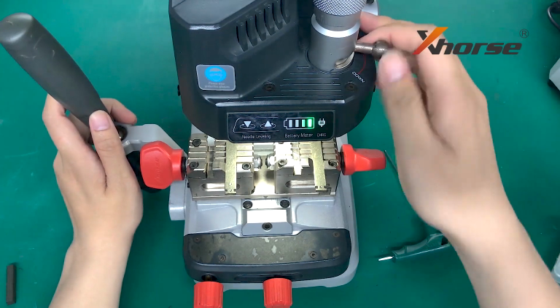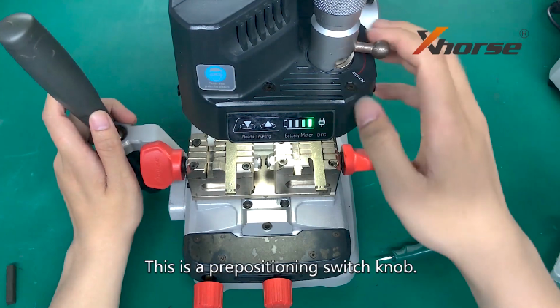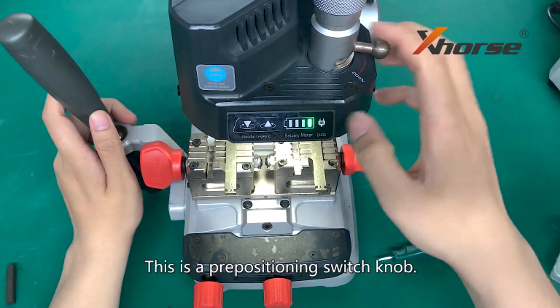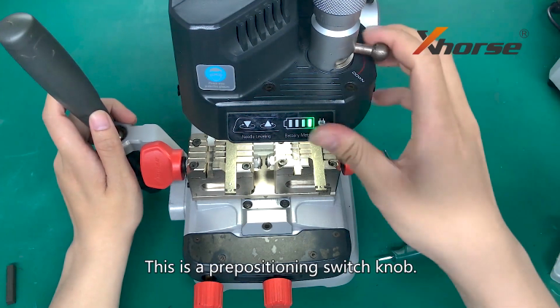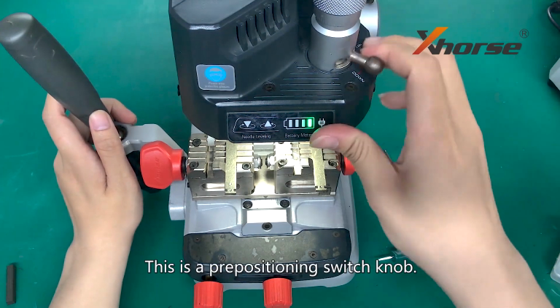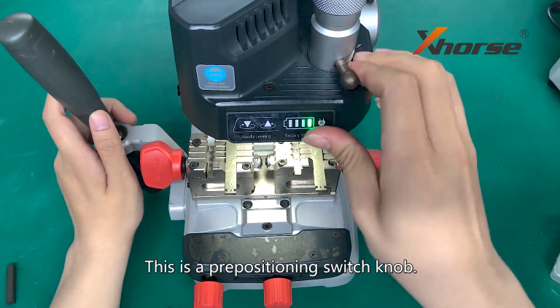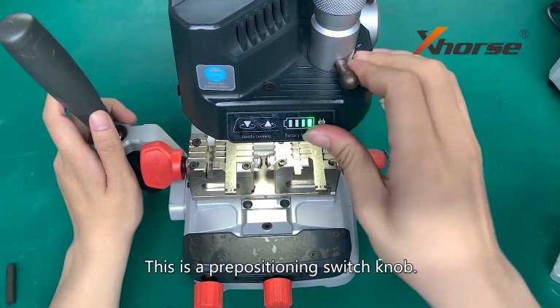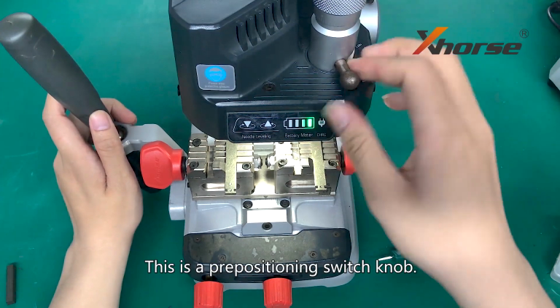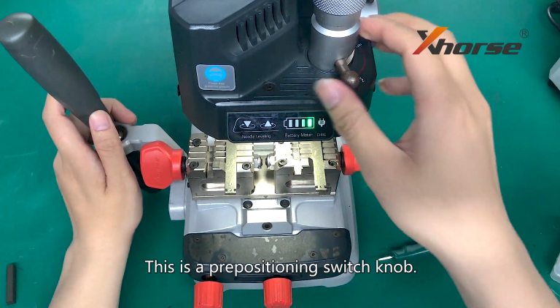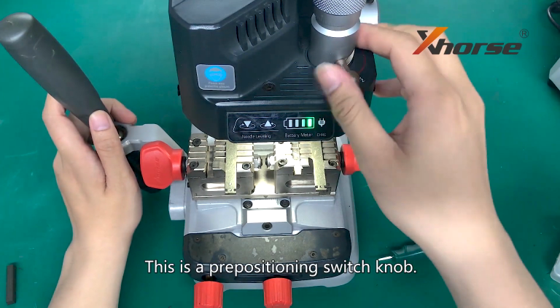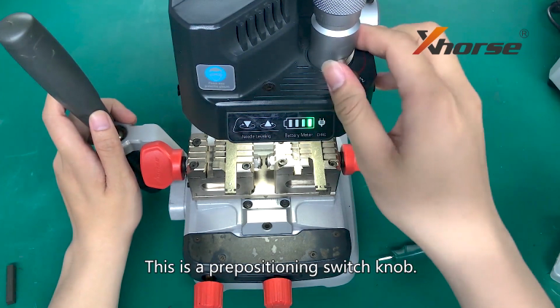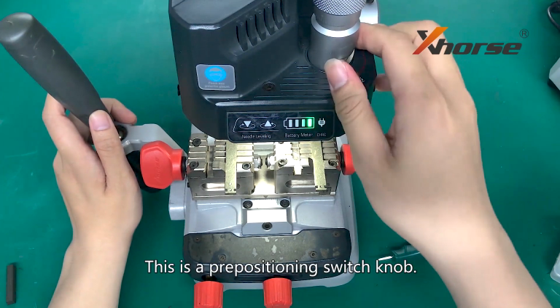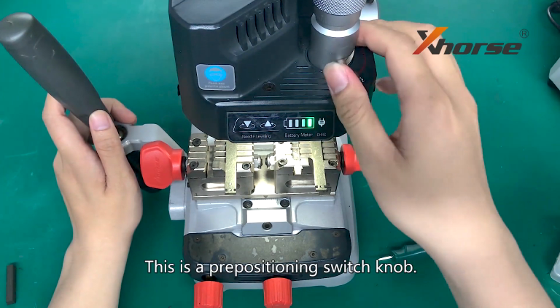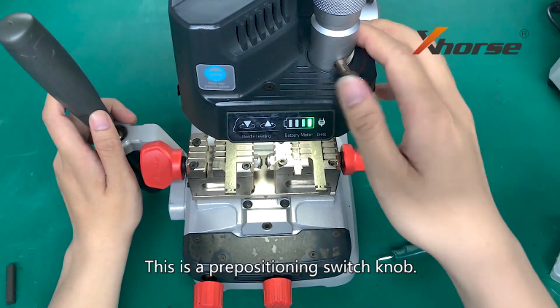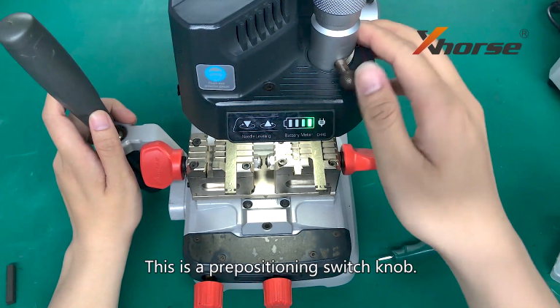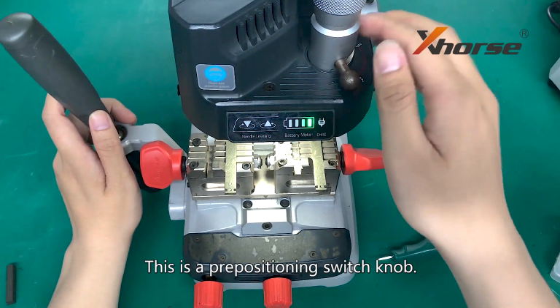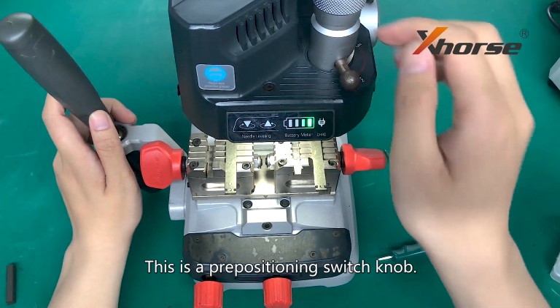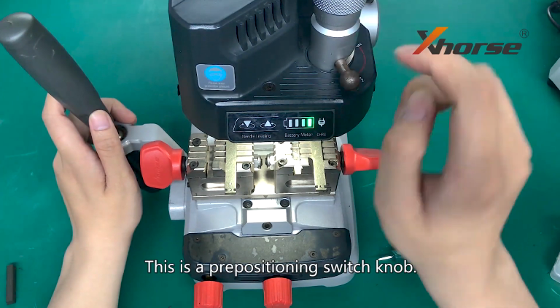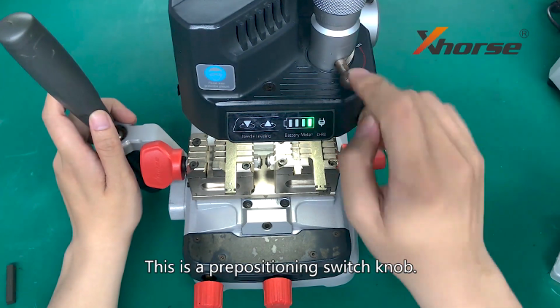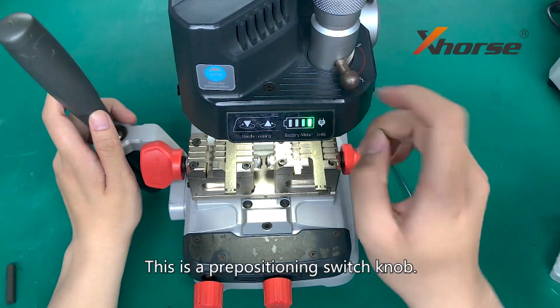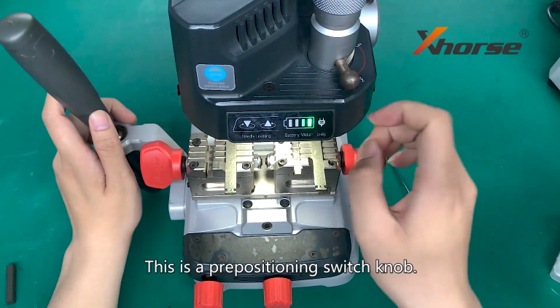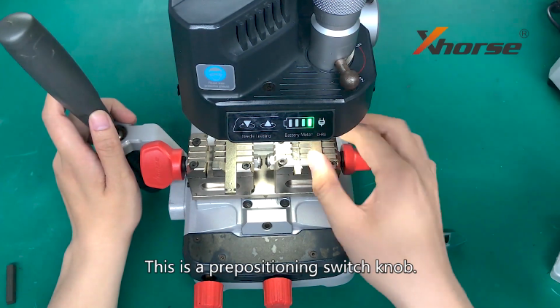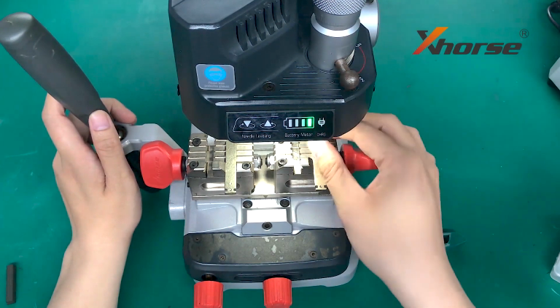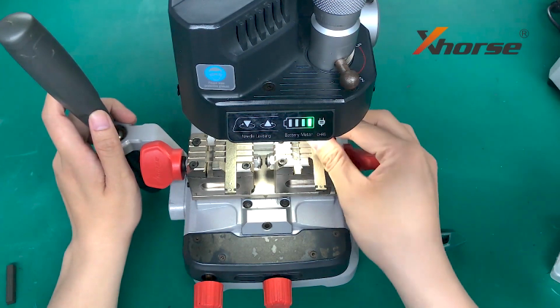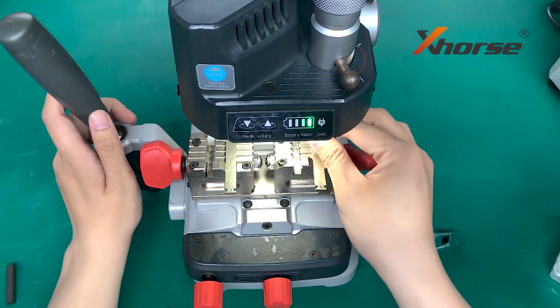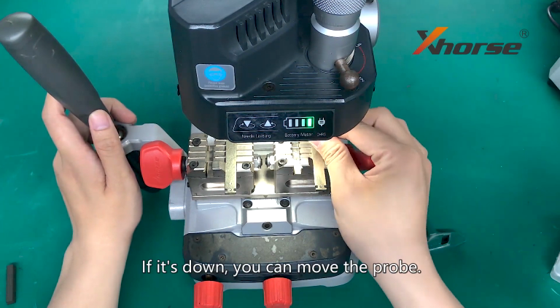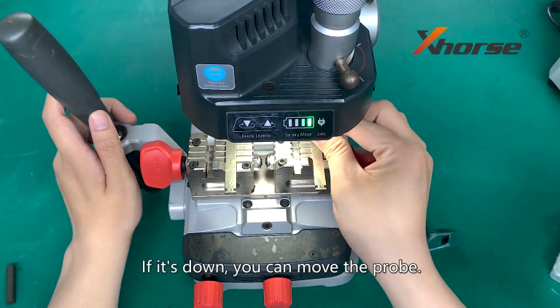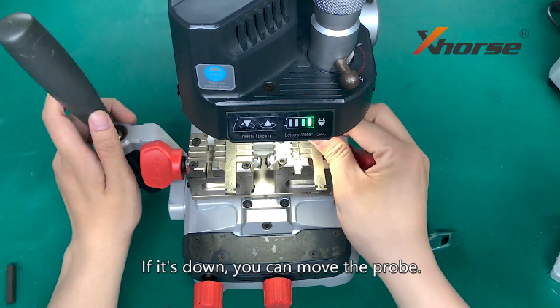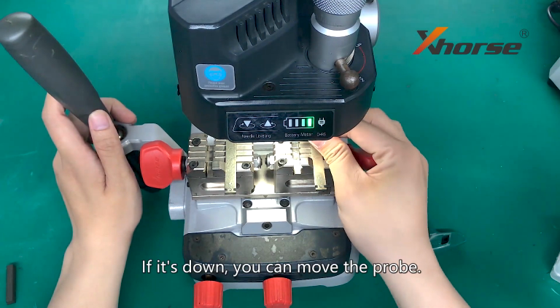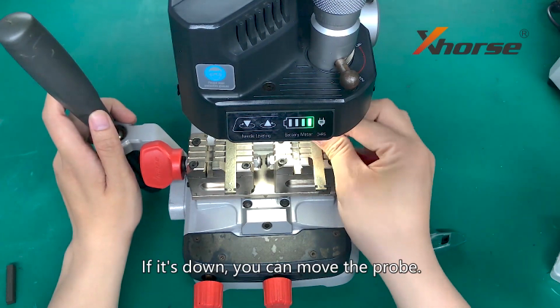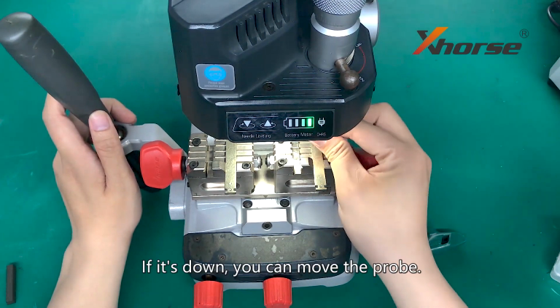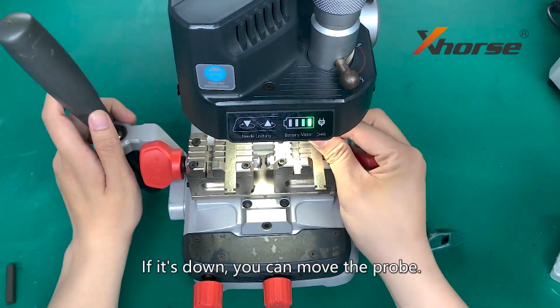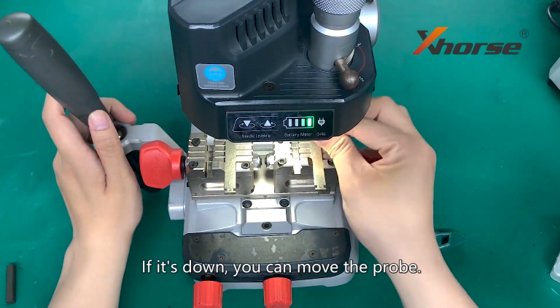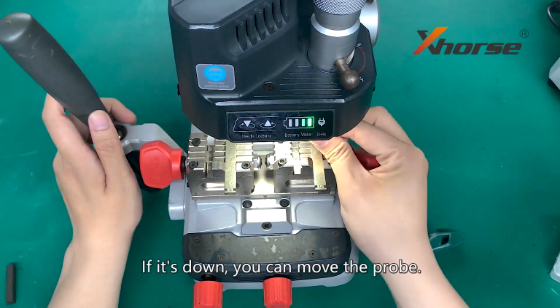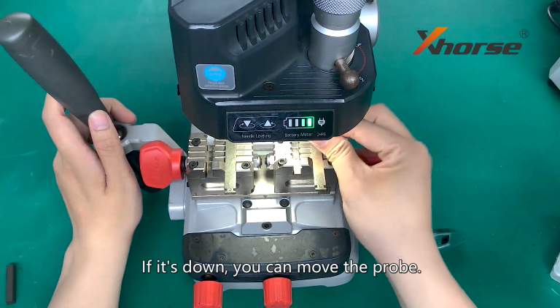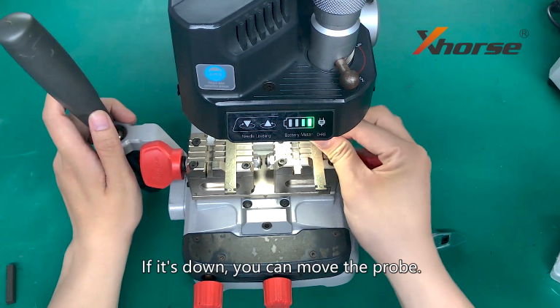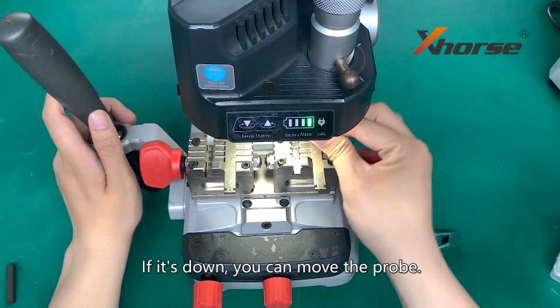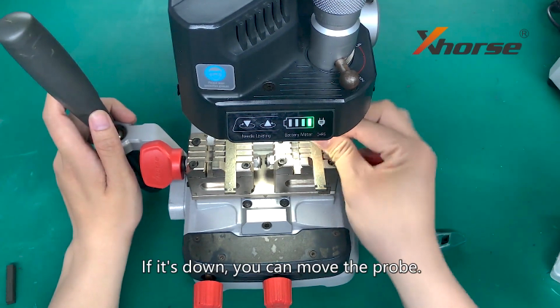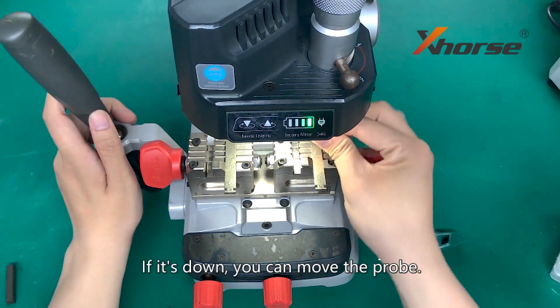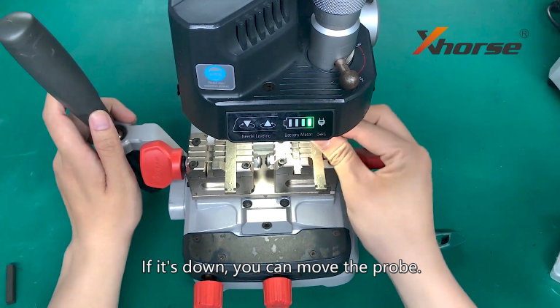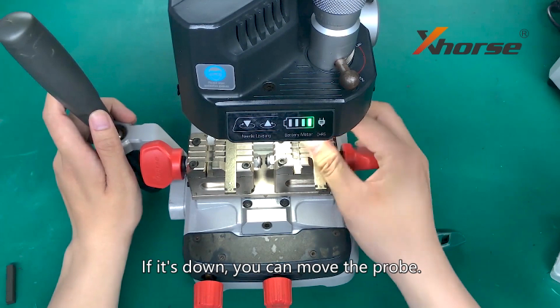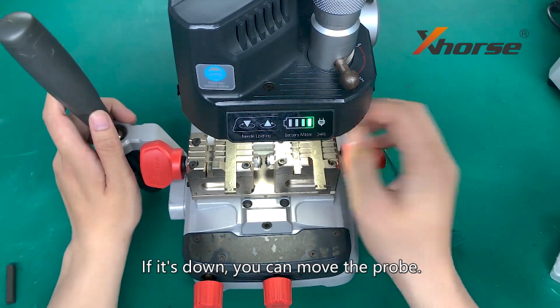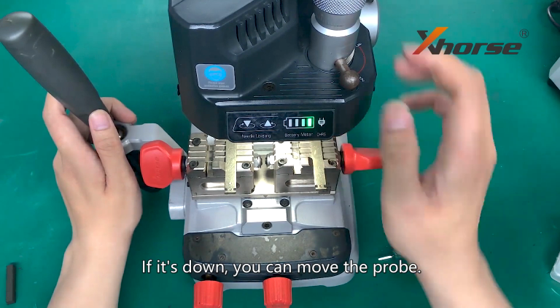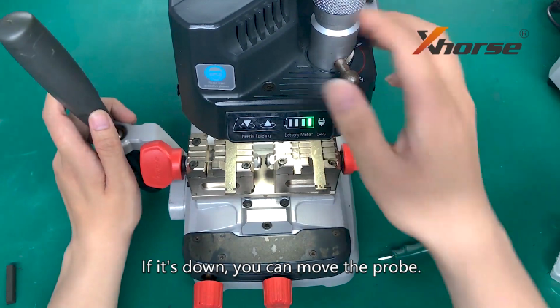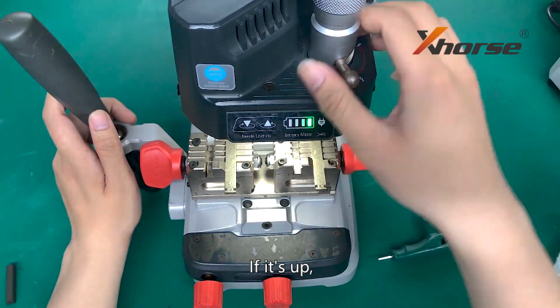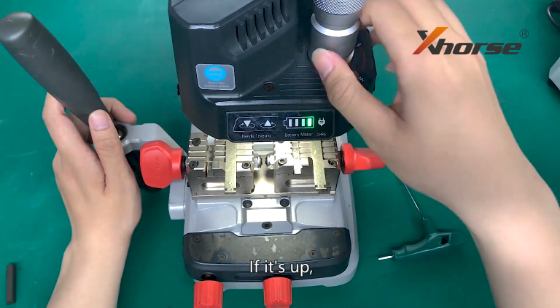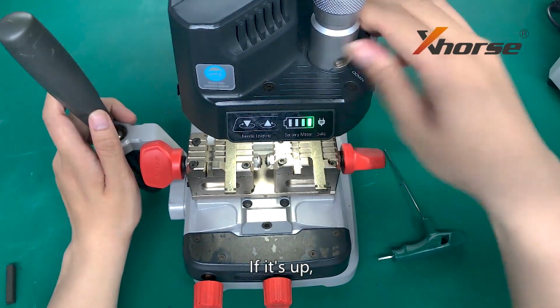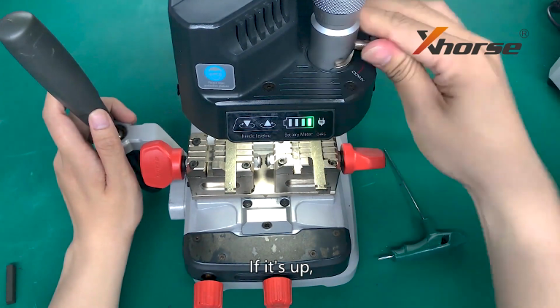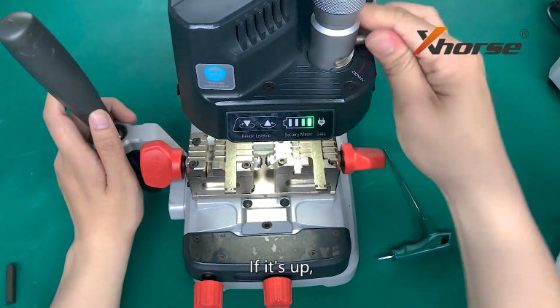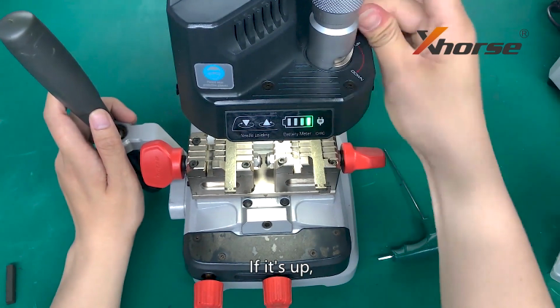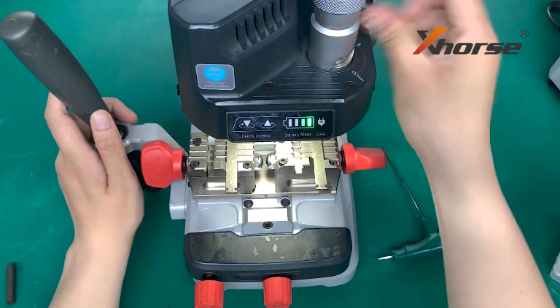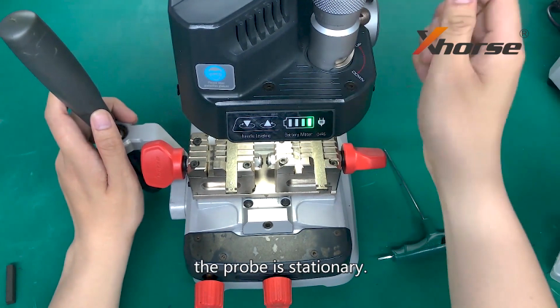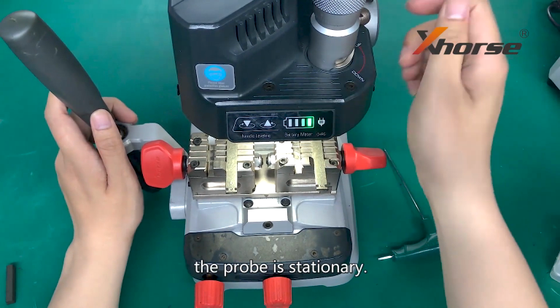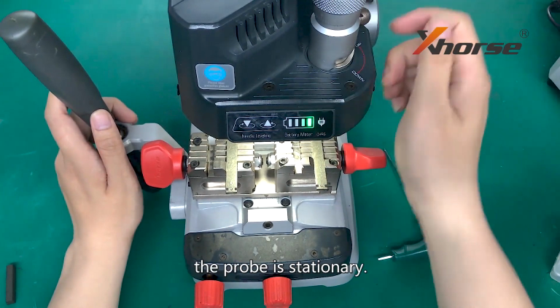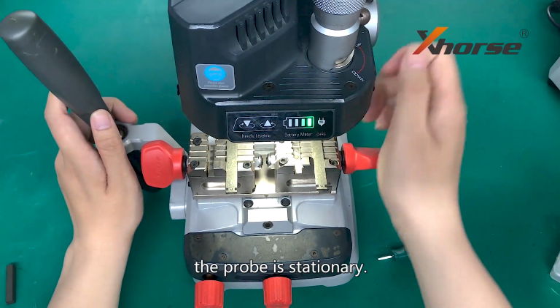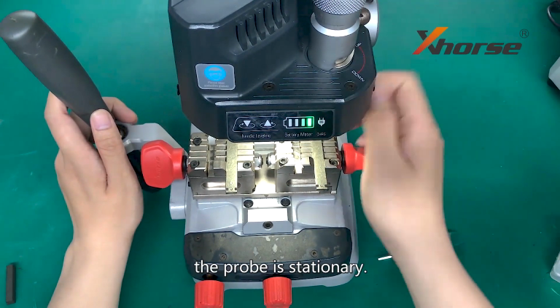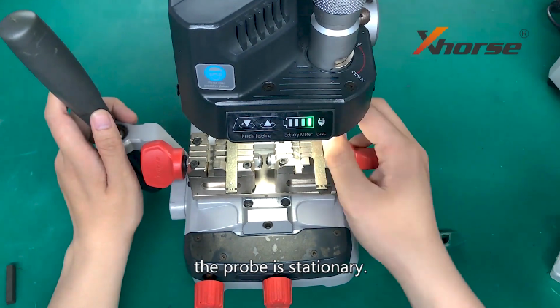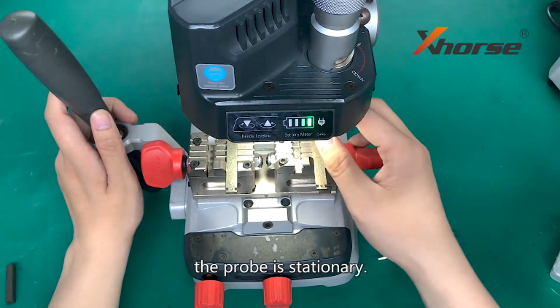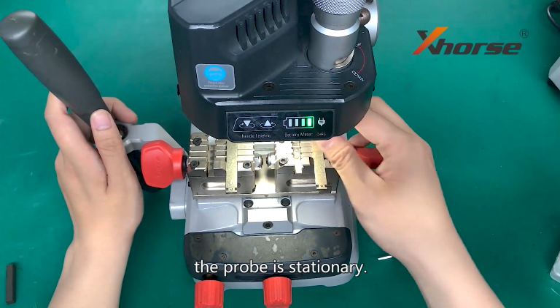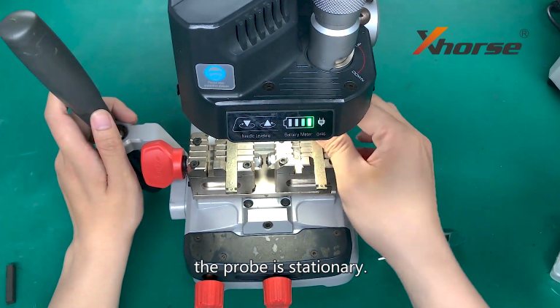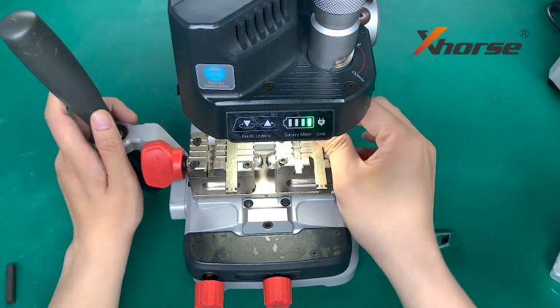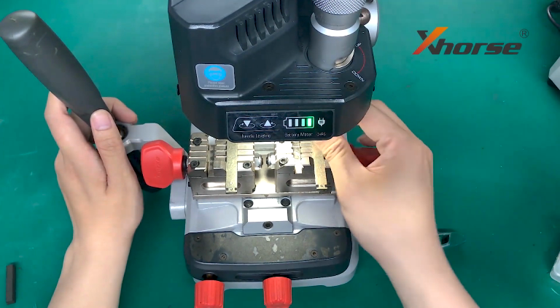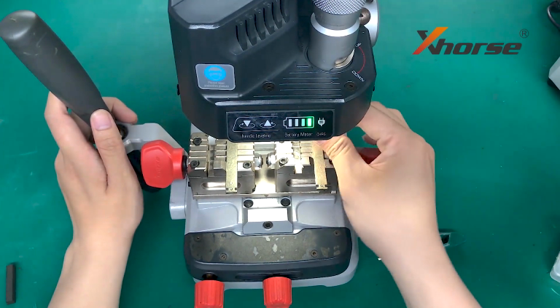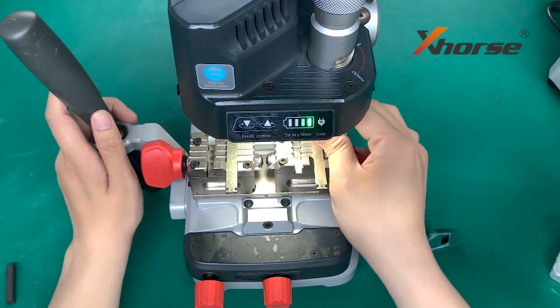This is the positioning knob. If it is down, we can move the prop. If it is up, the prop is stationary.